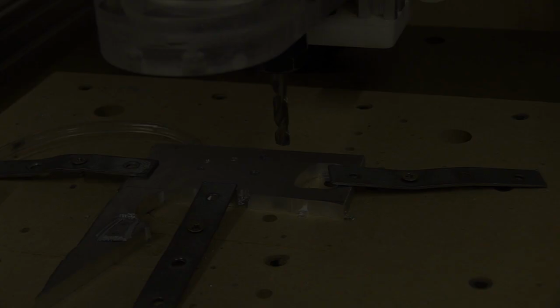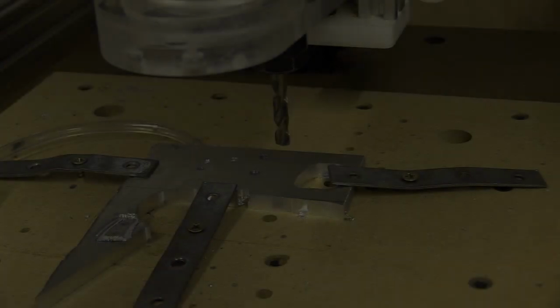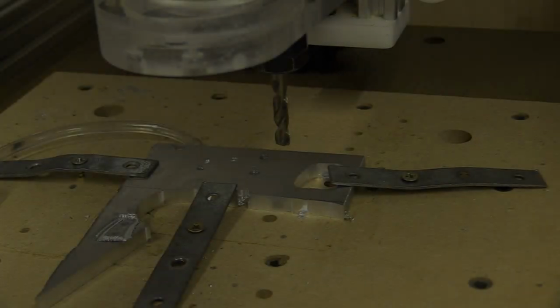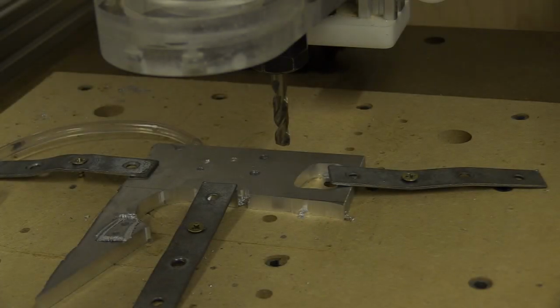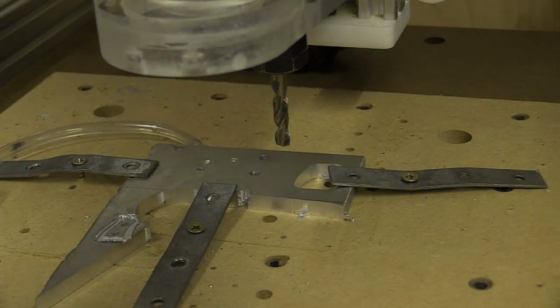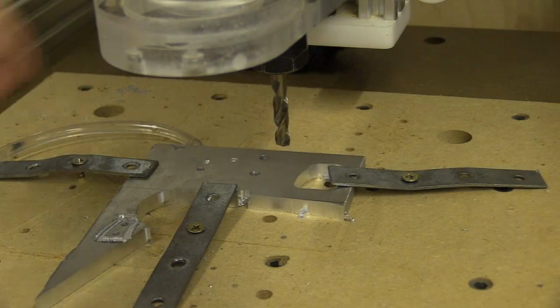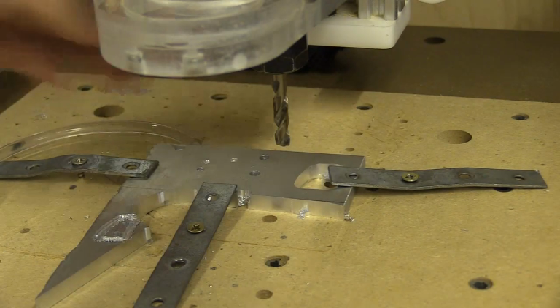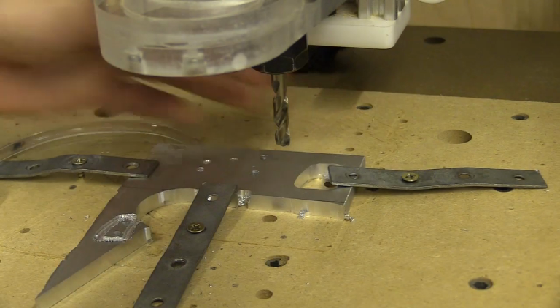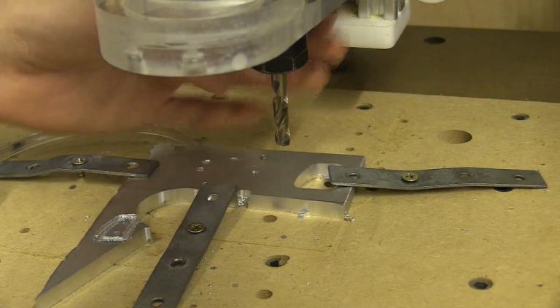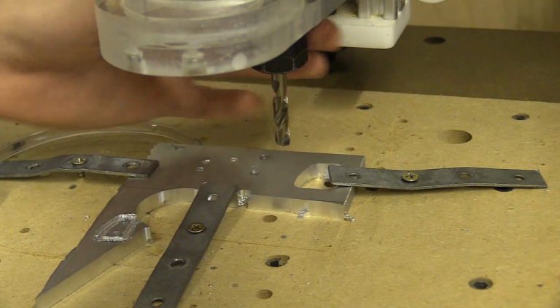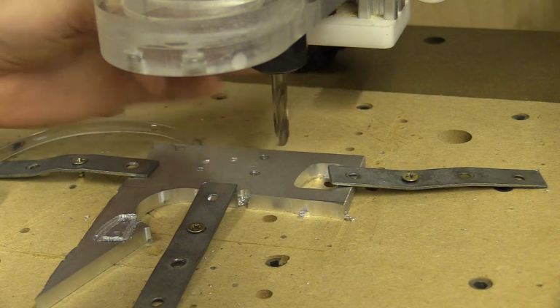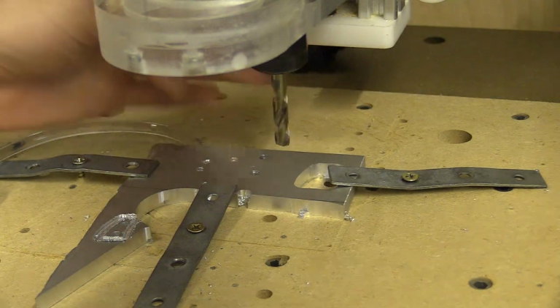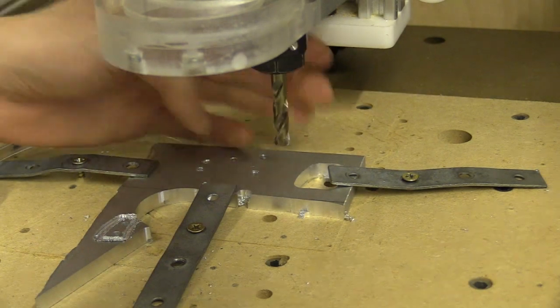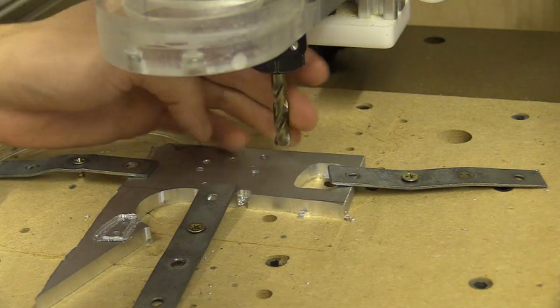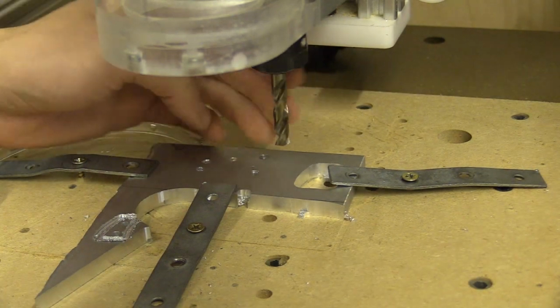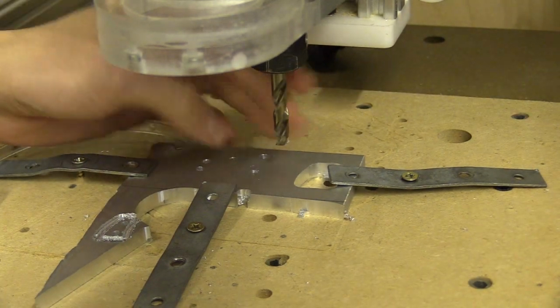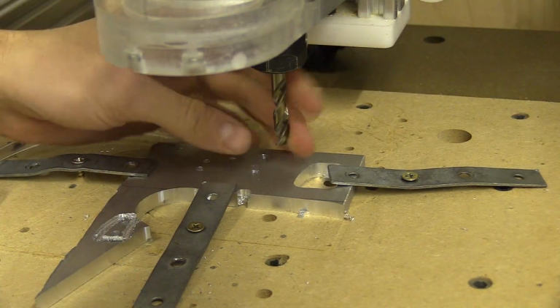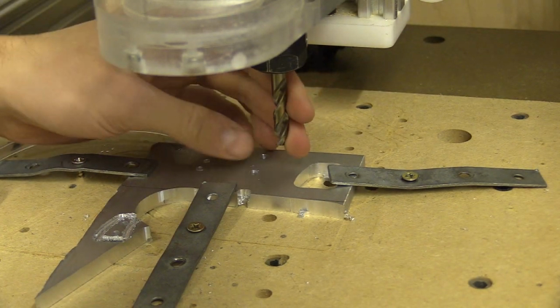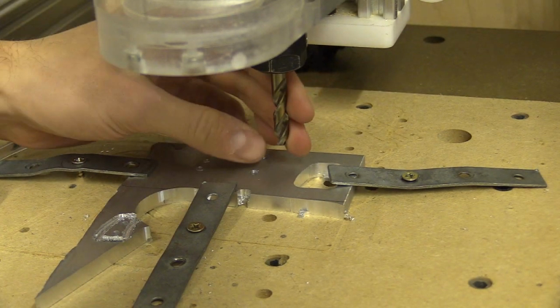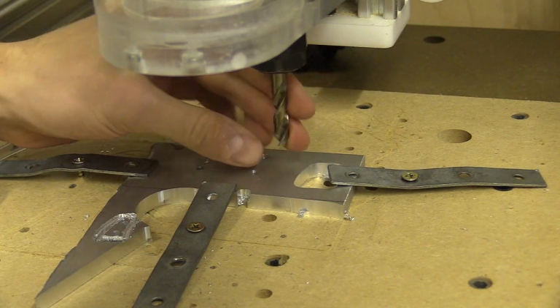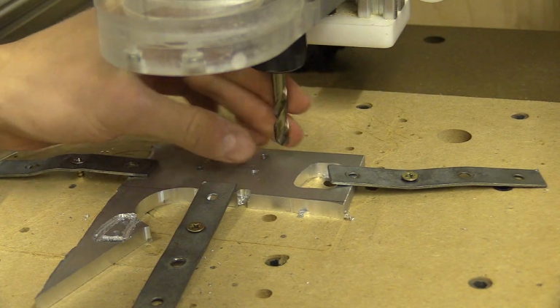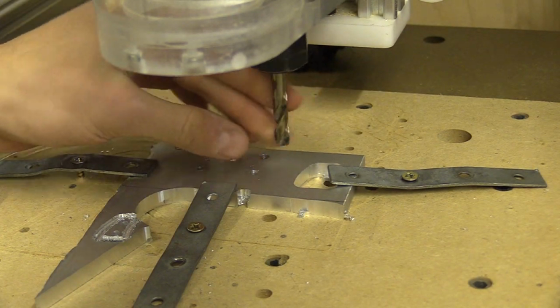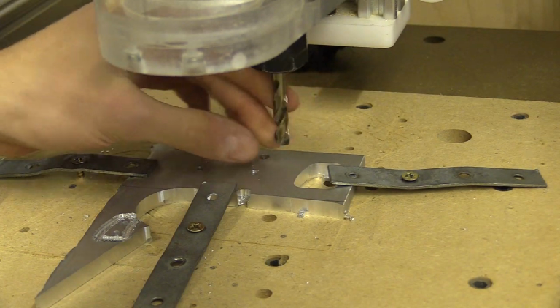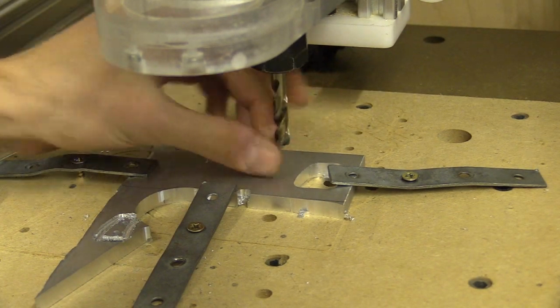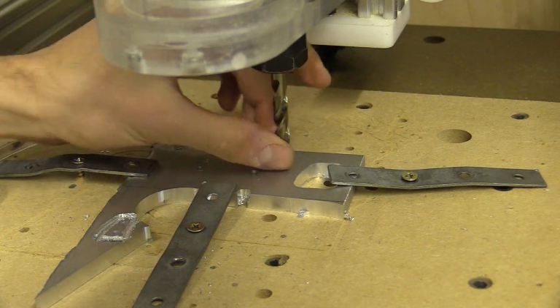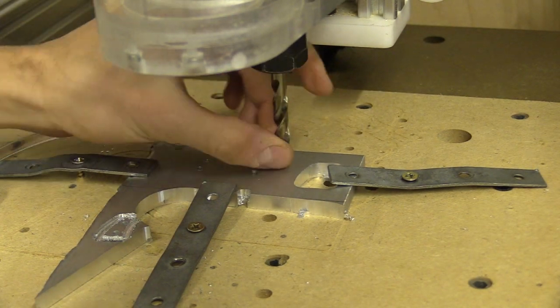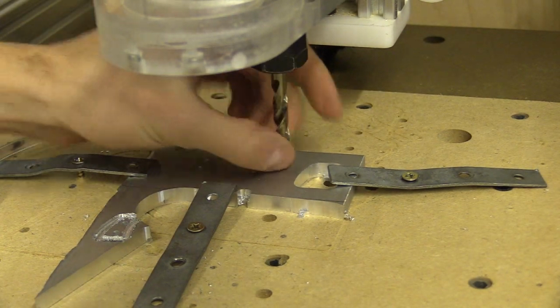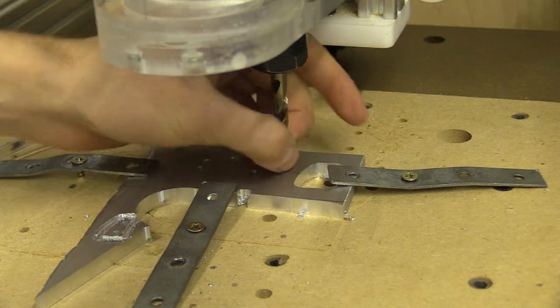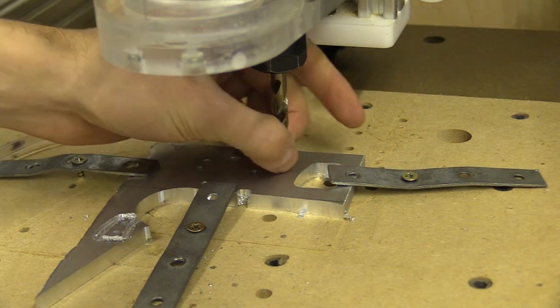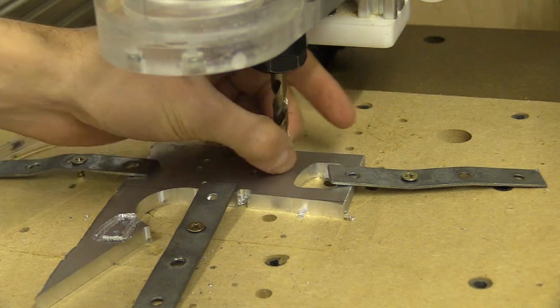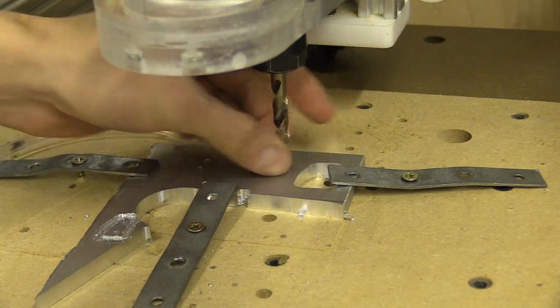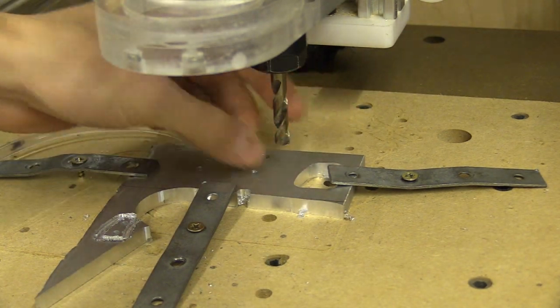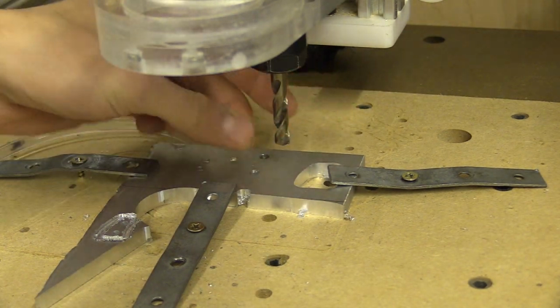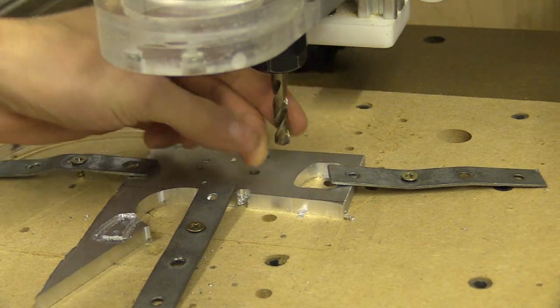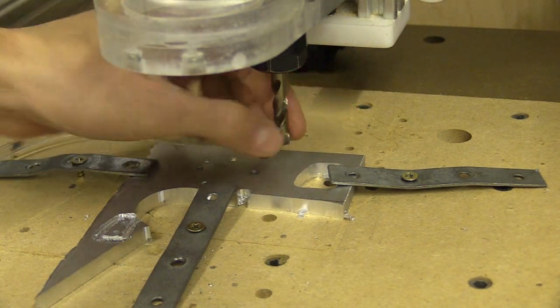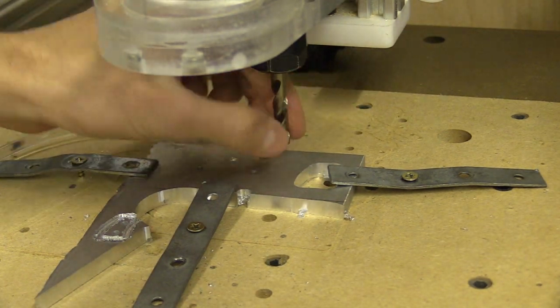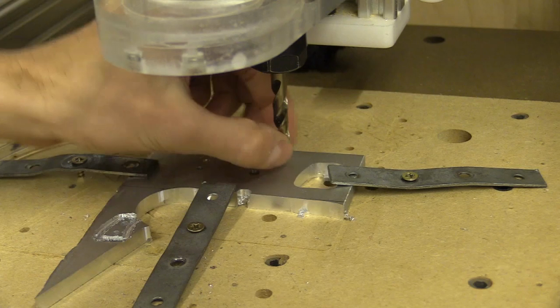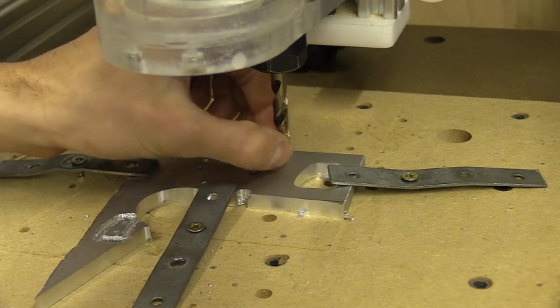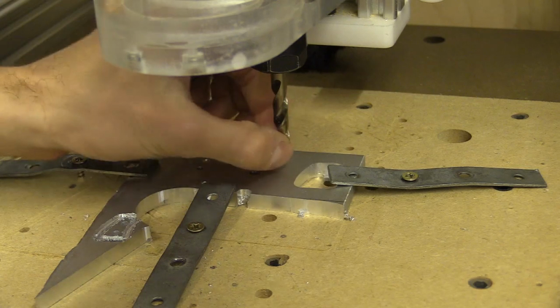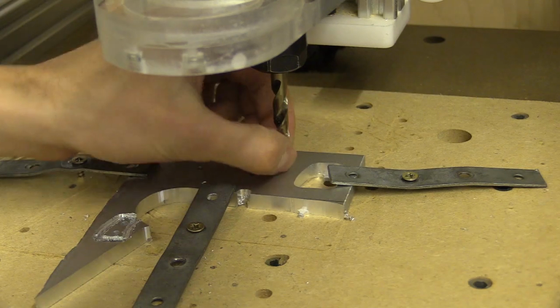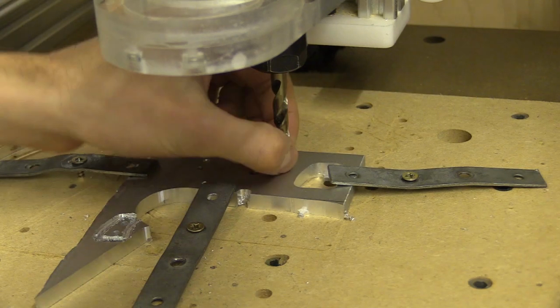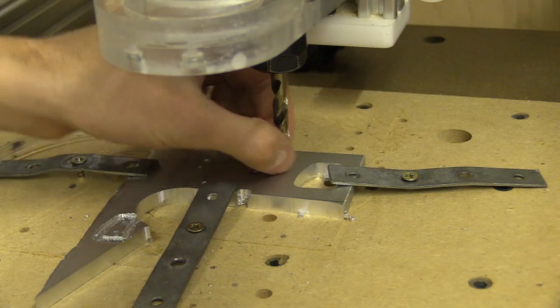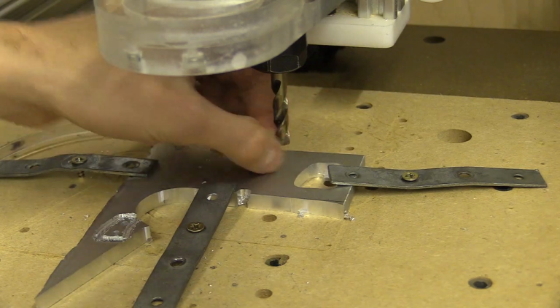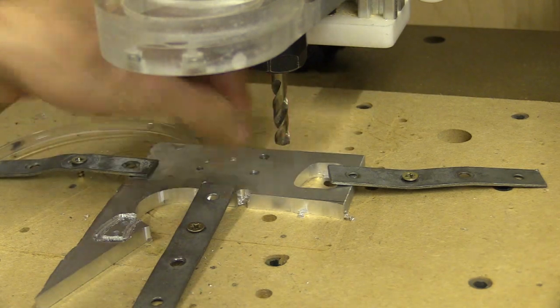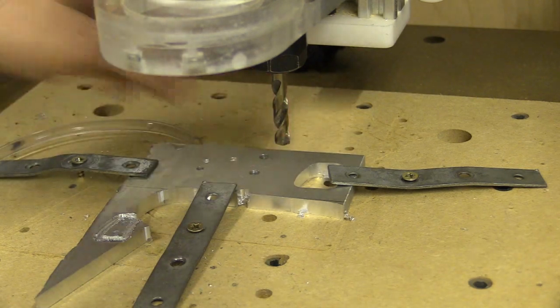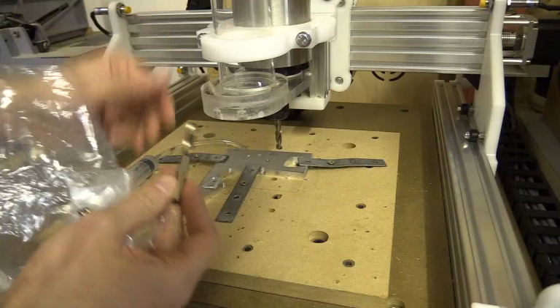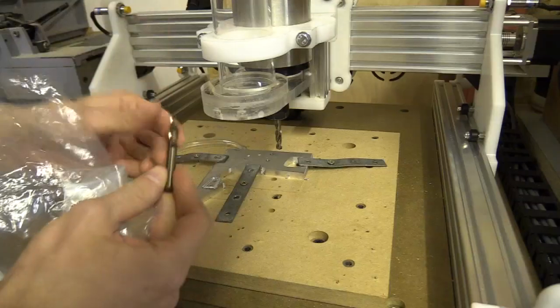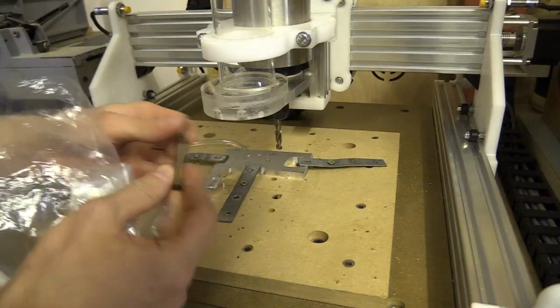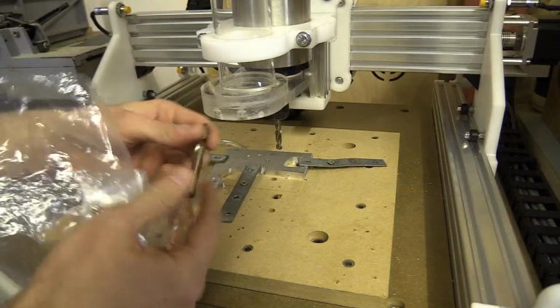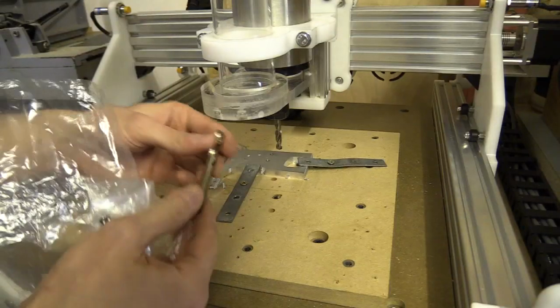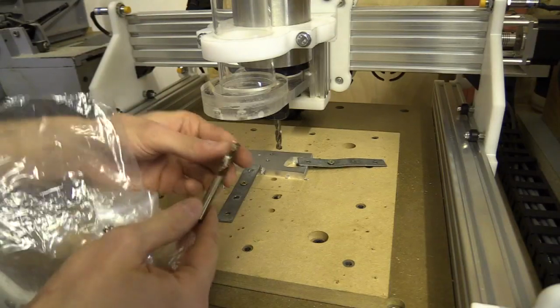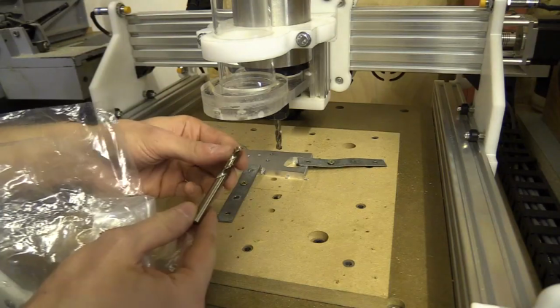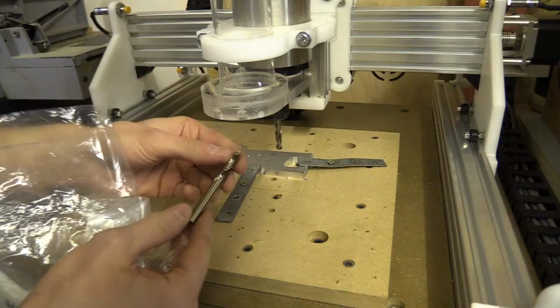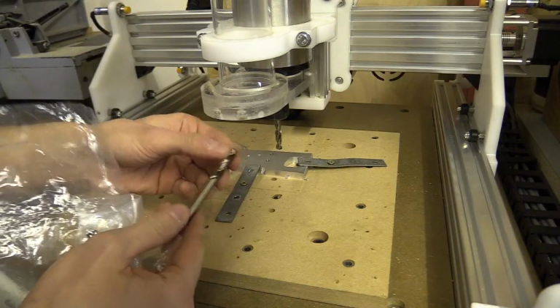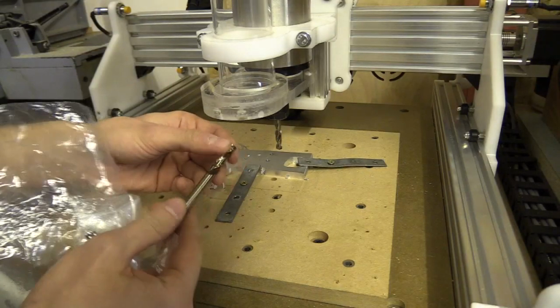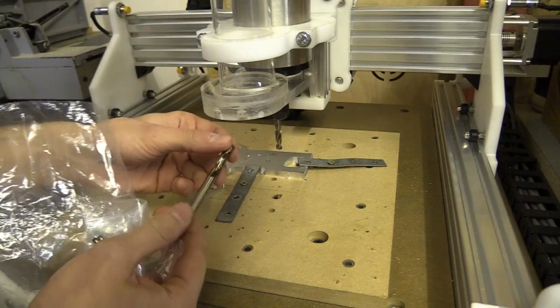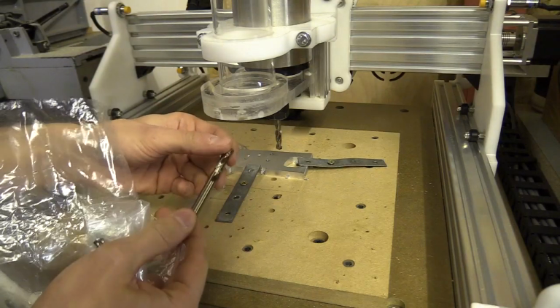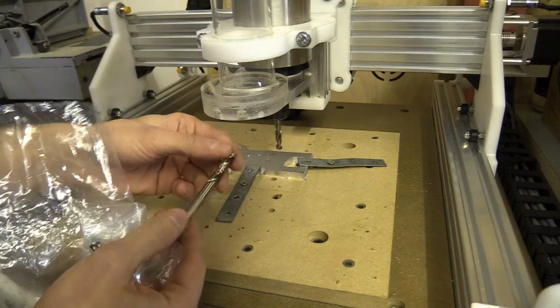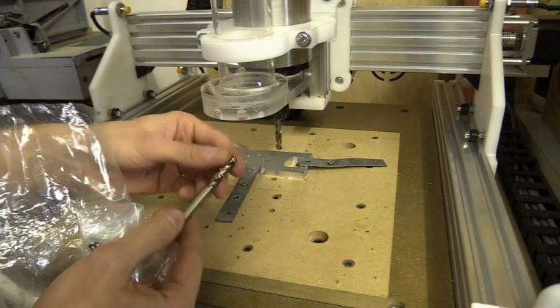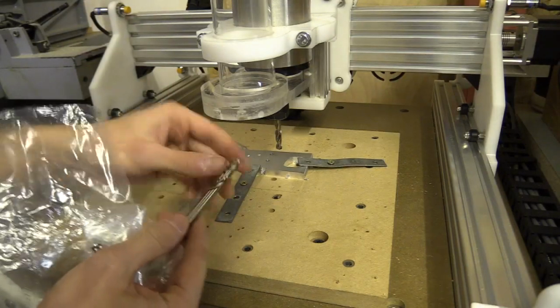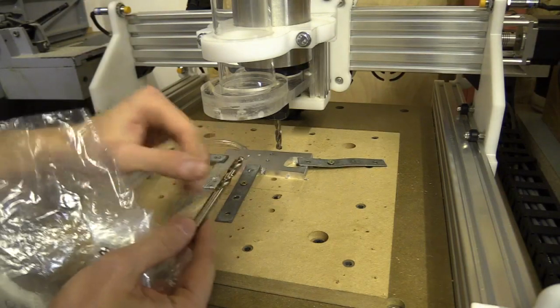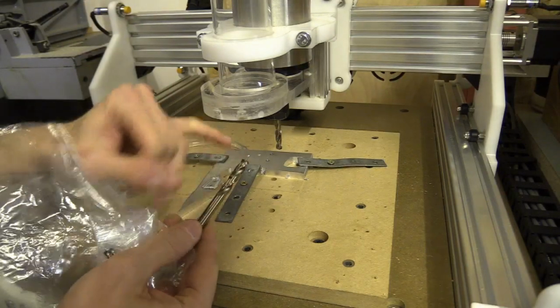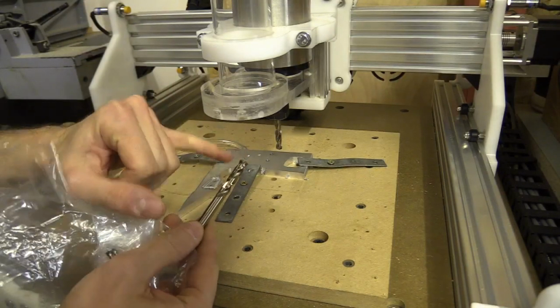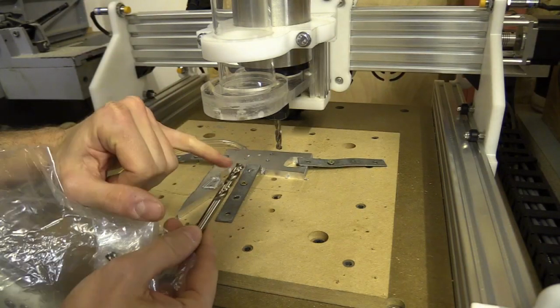In this video I test drilling smaller diameter holes in aluminium using two different types of bits on the CNC machine and the pillar drill.